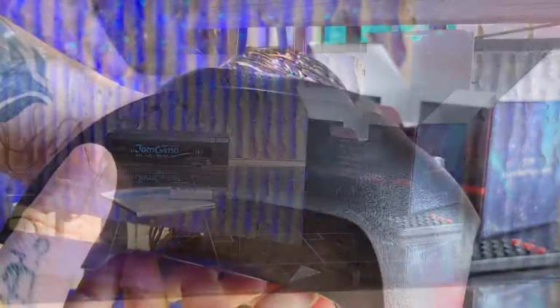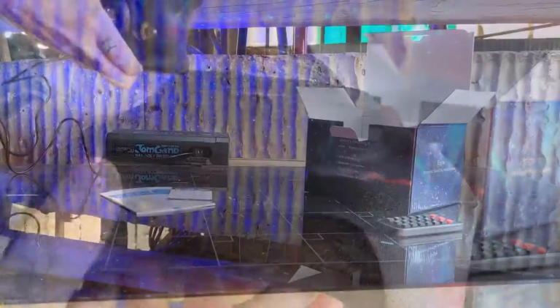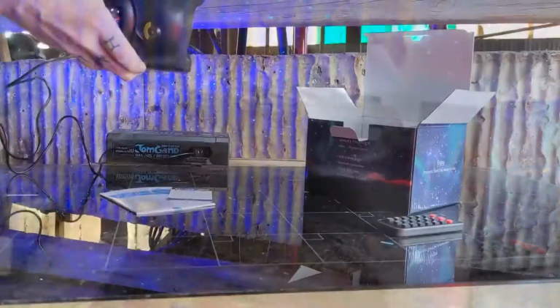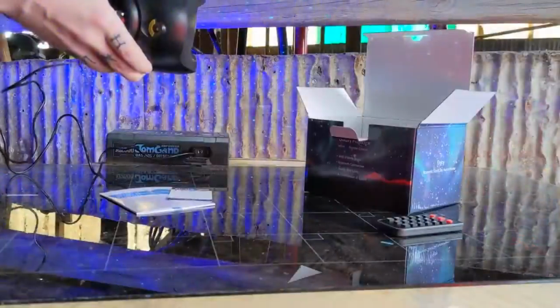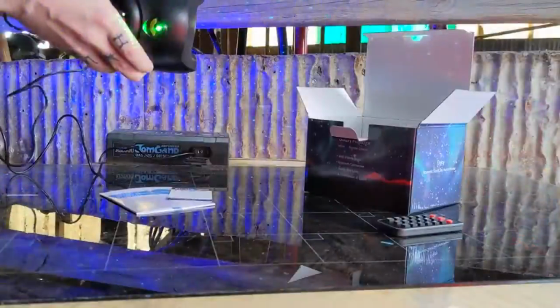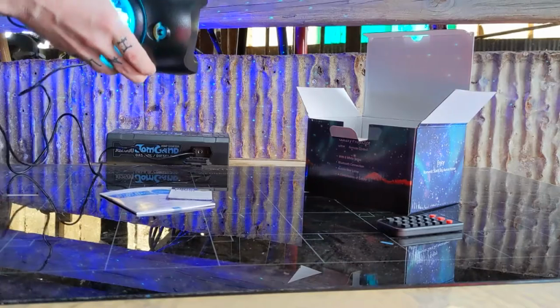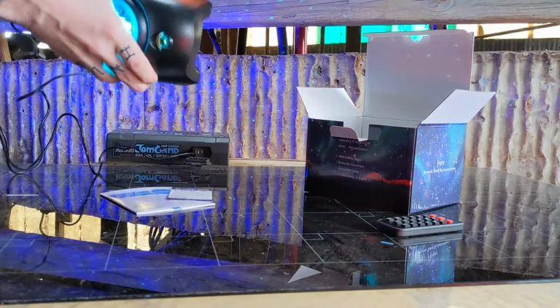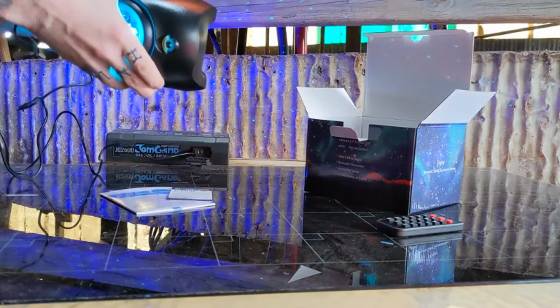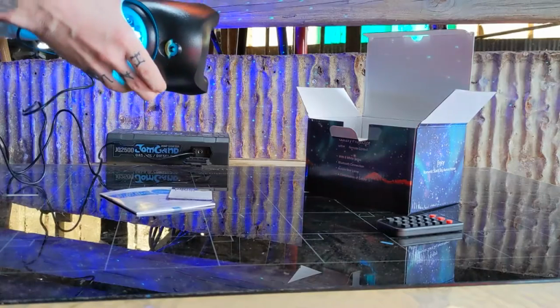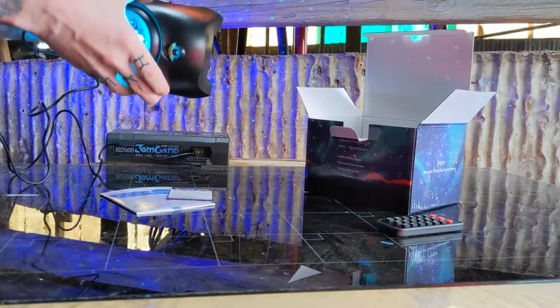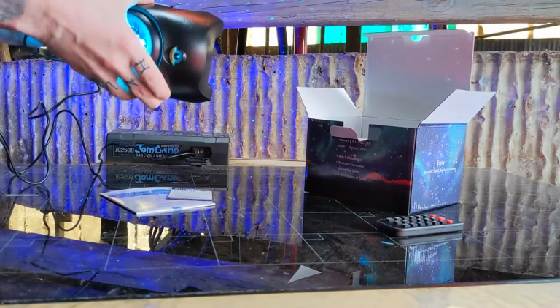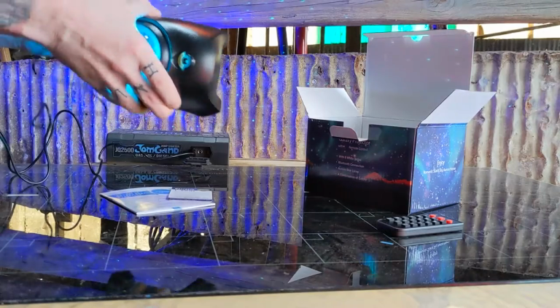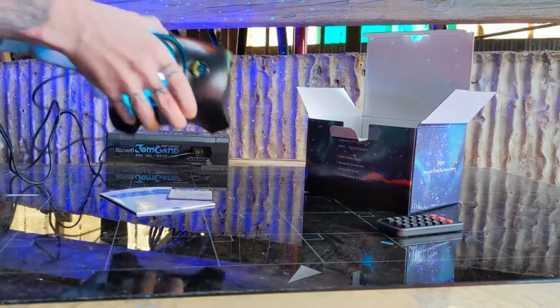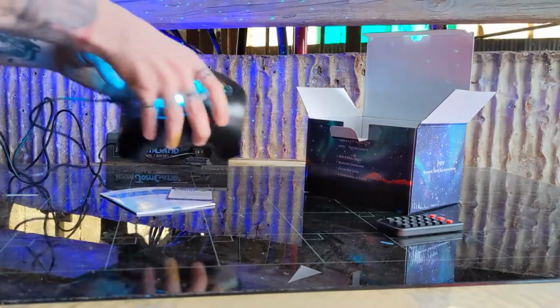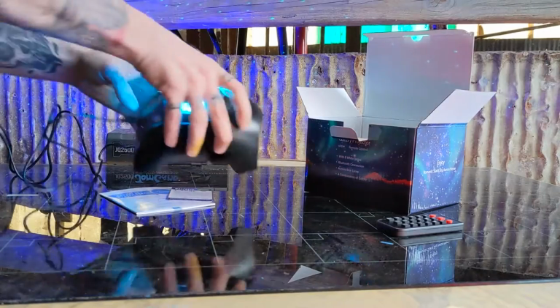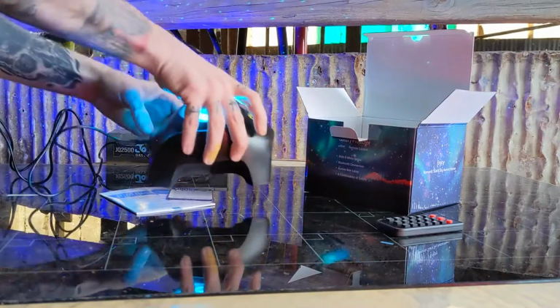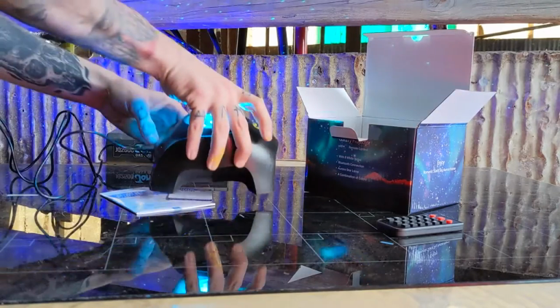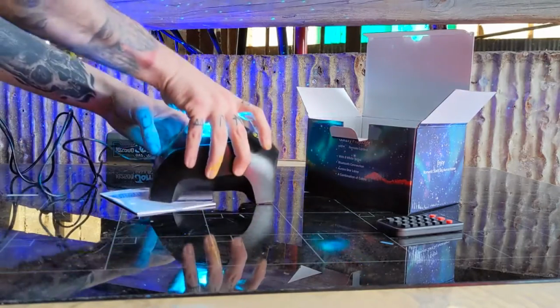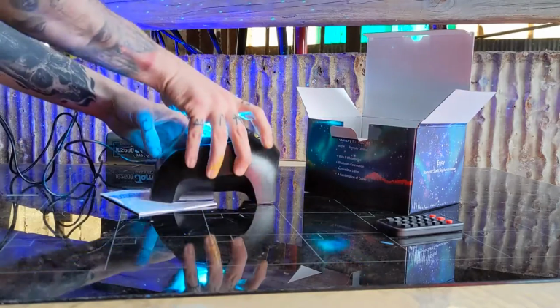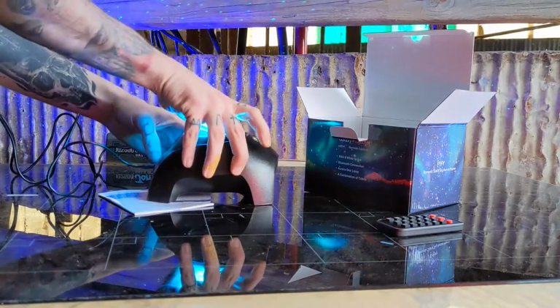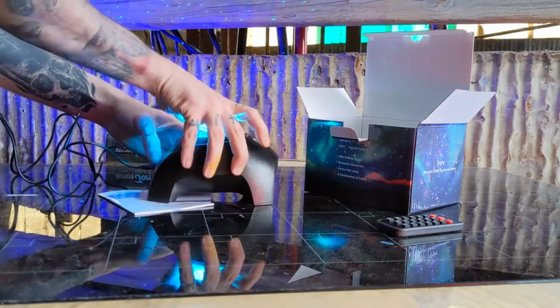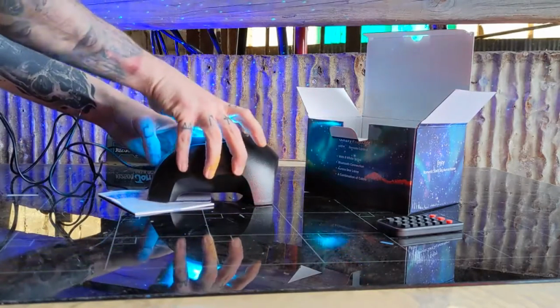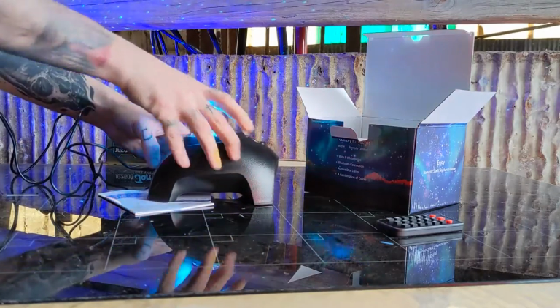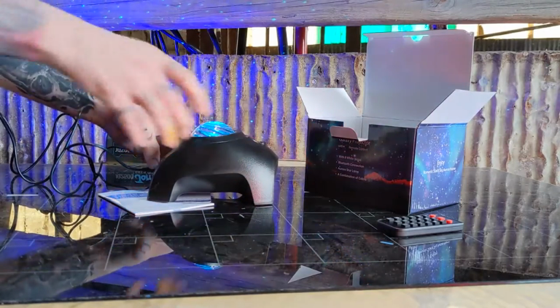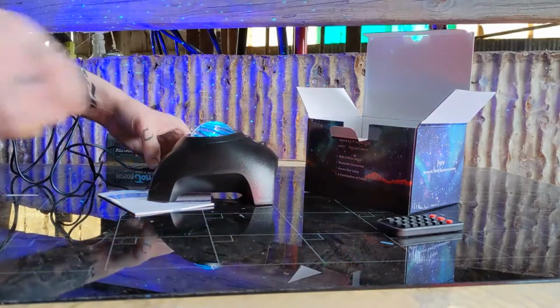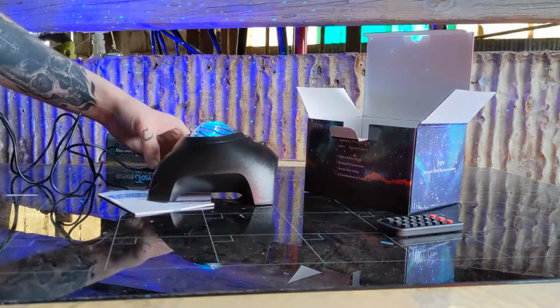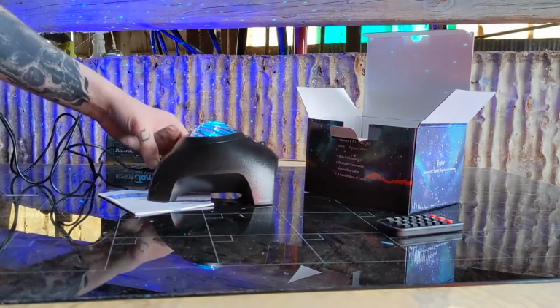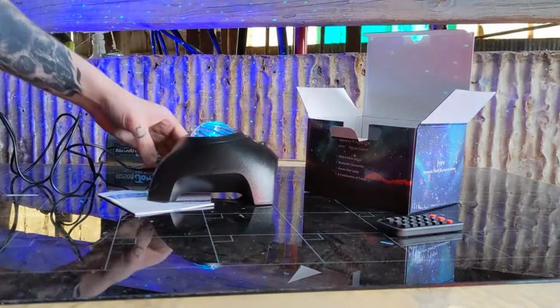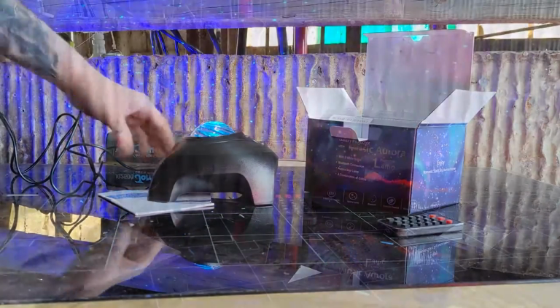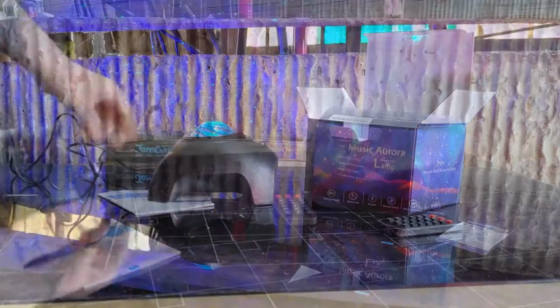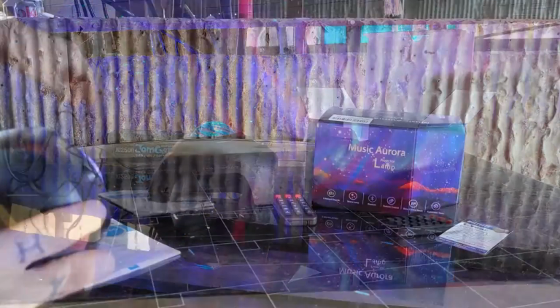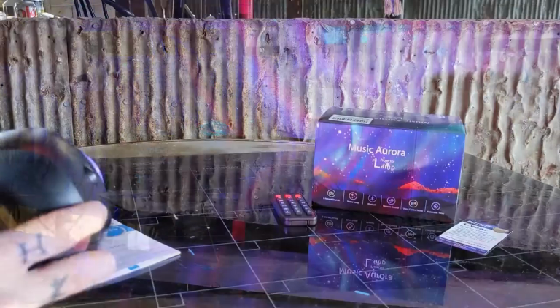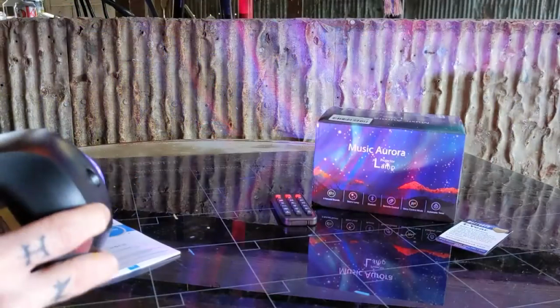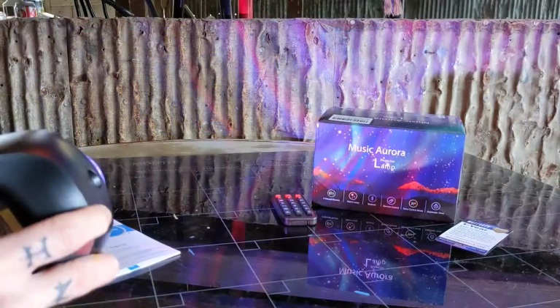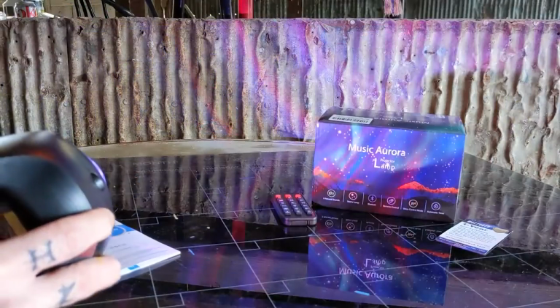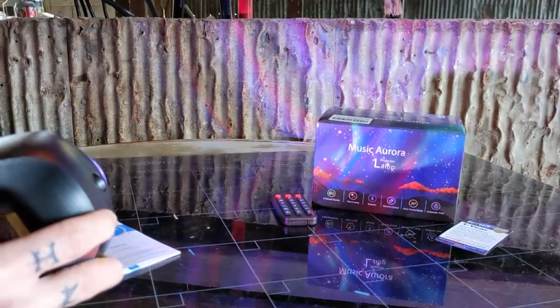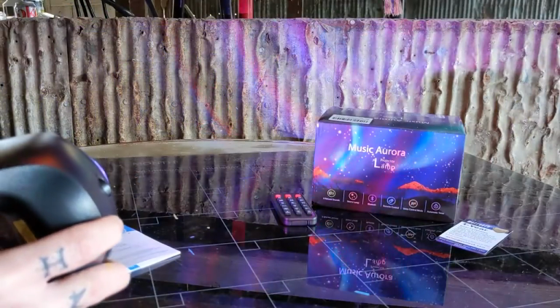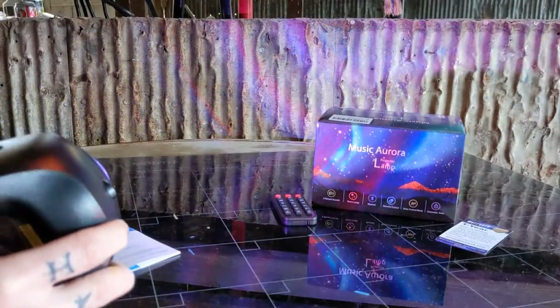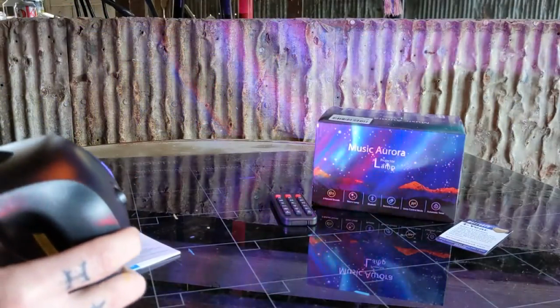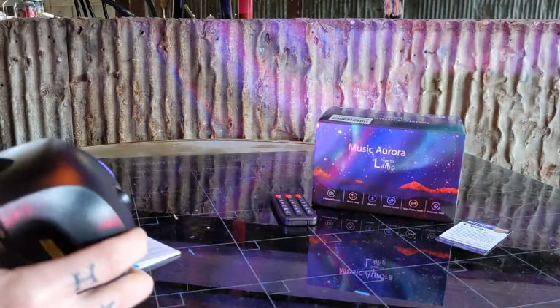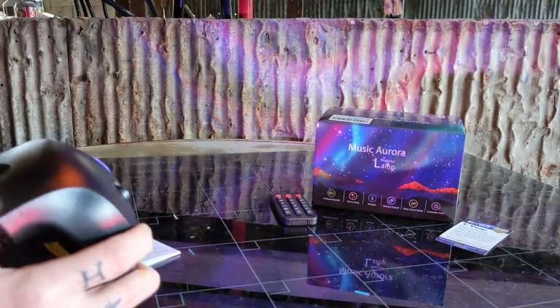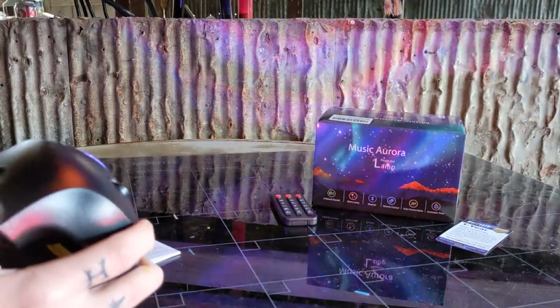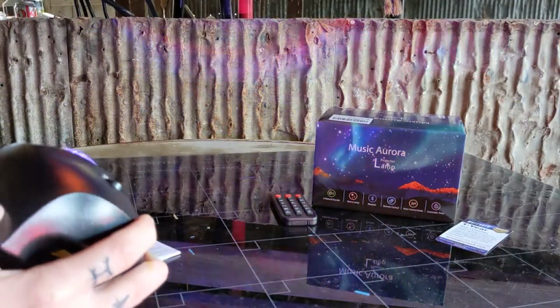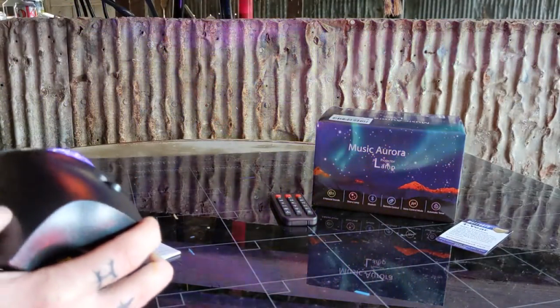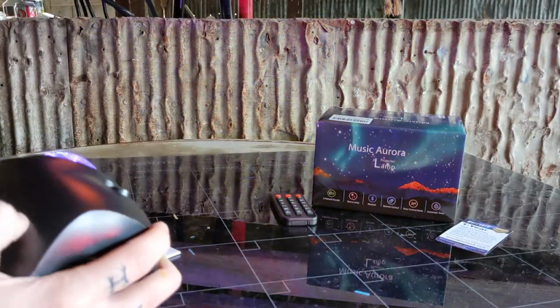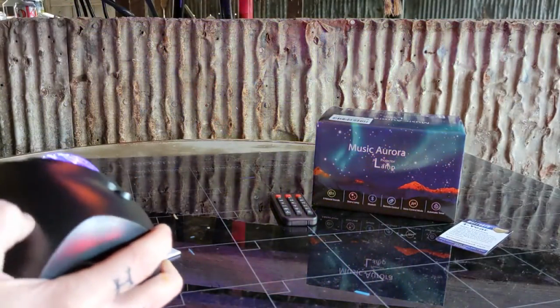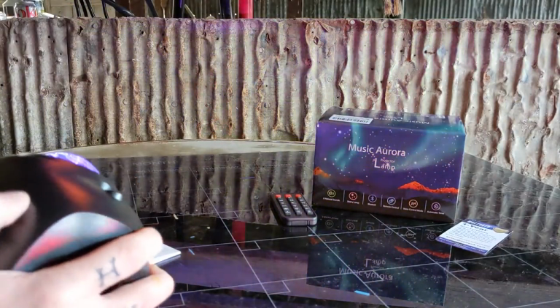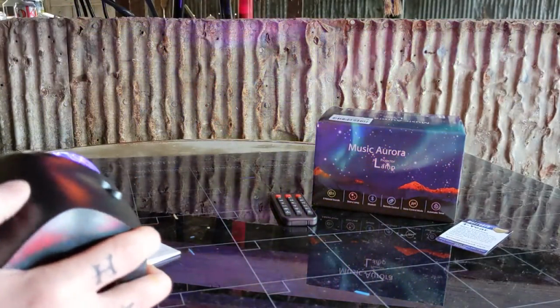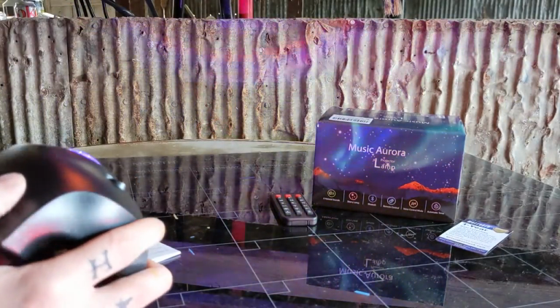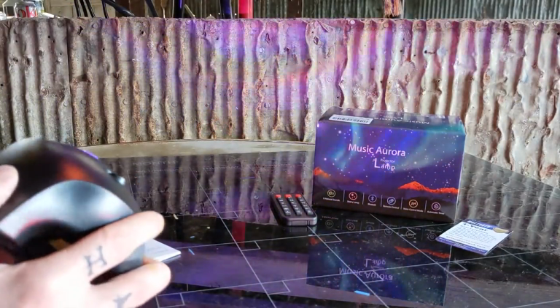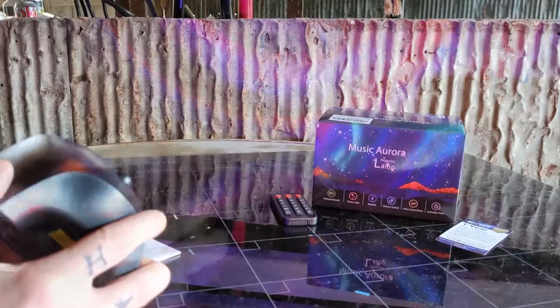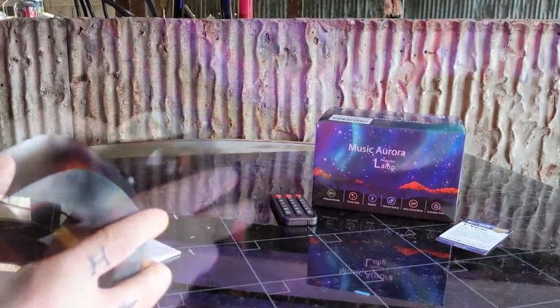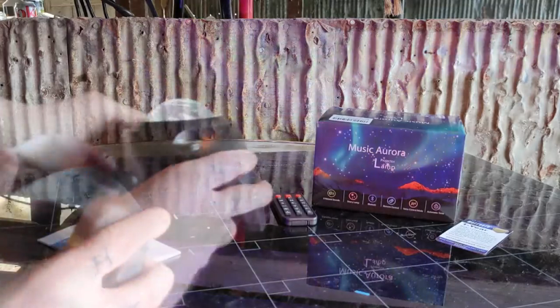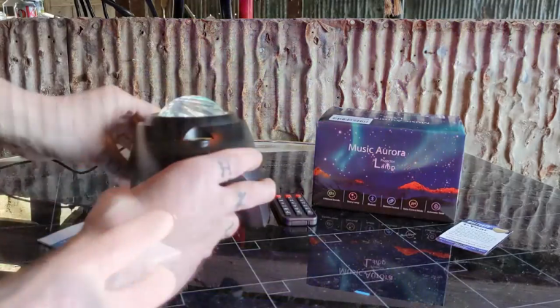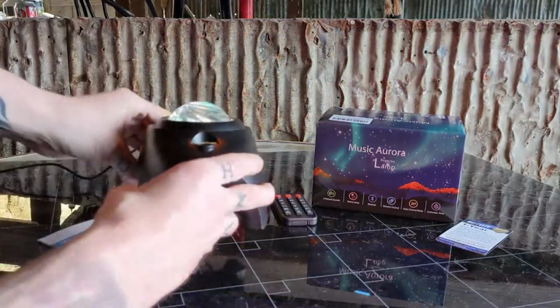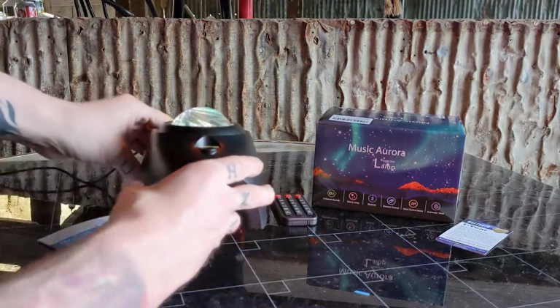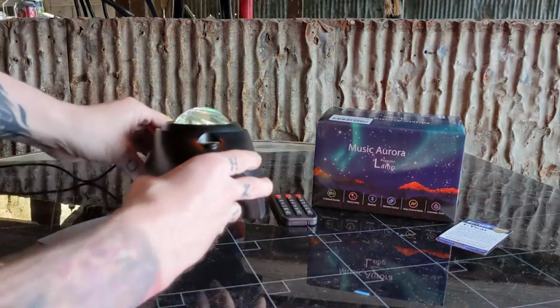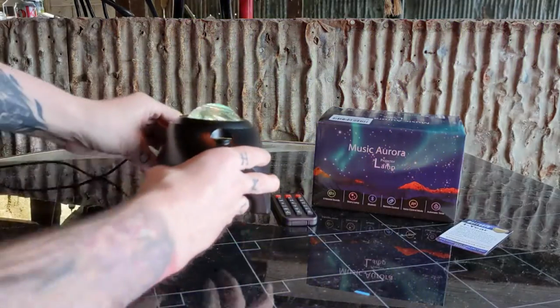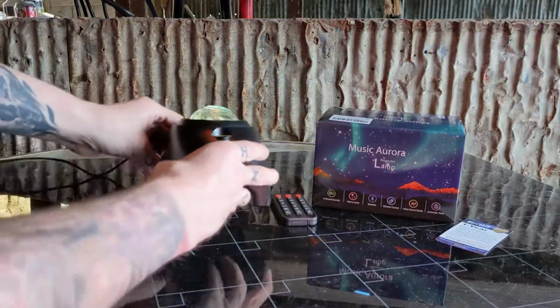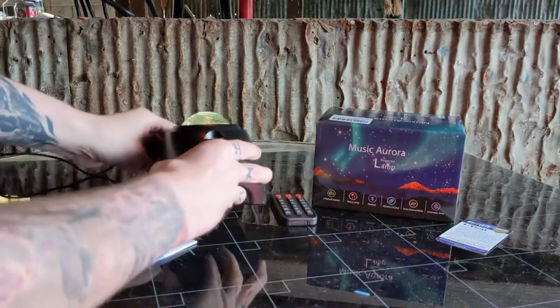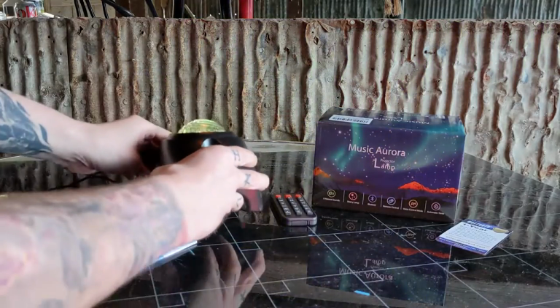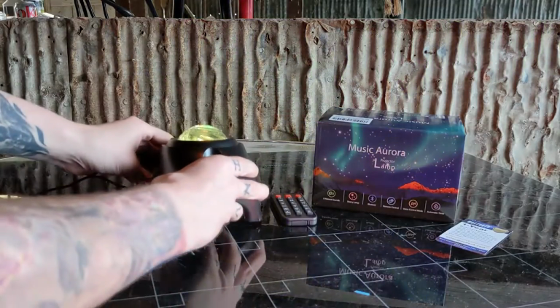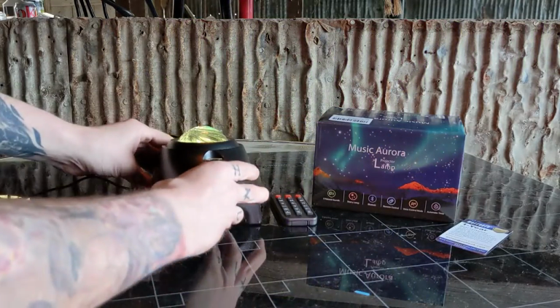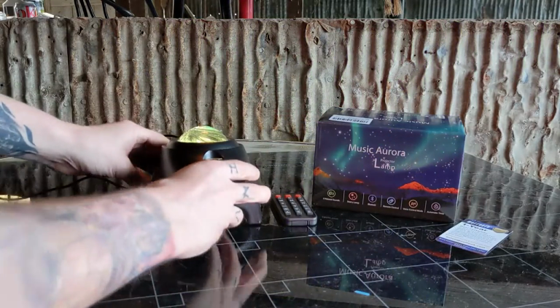Plug it in and your galaxy projector light powers on. Even though it's daytime you can still see the light and it creates a cool effect.